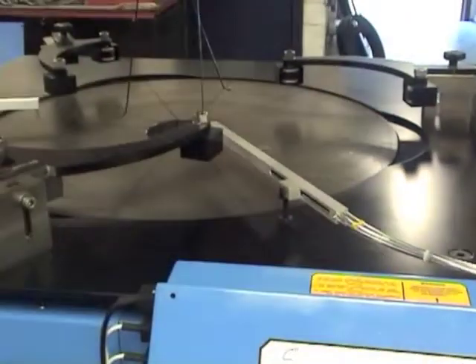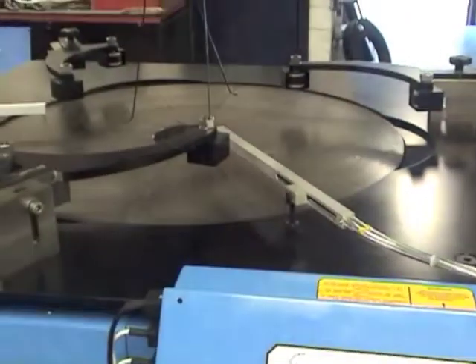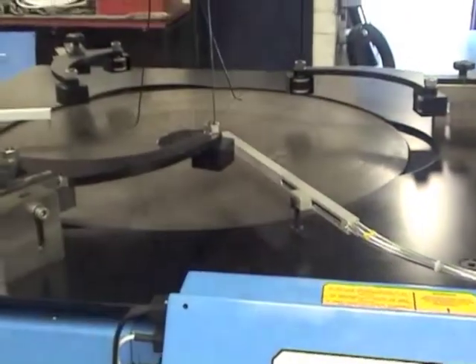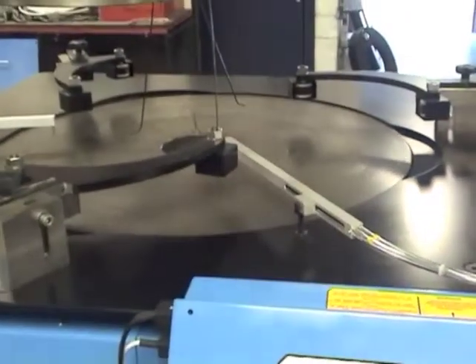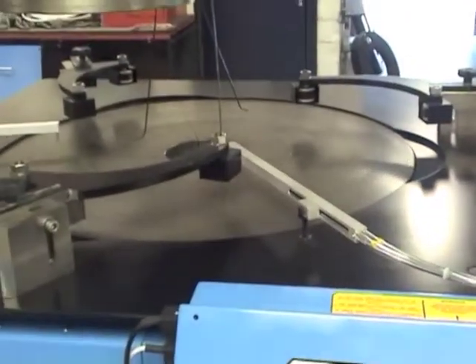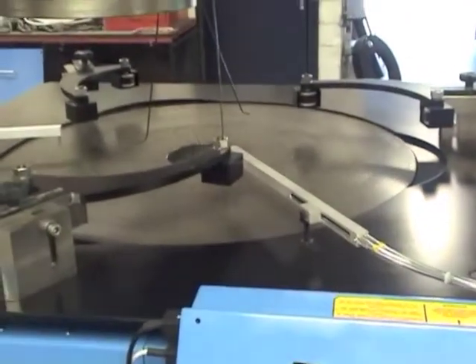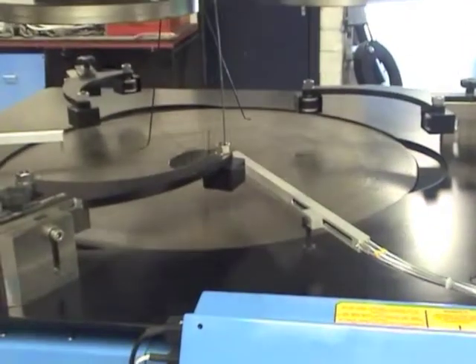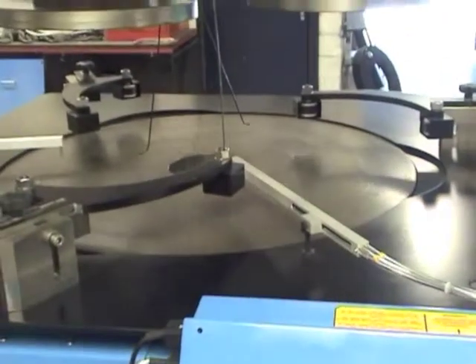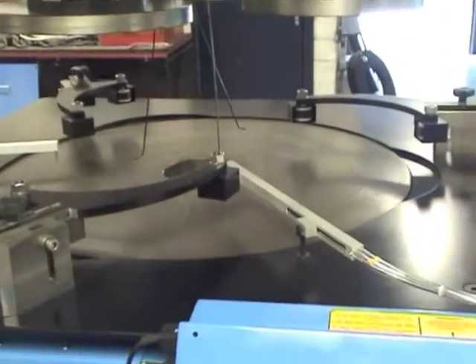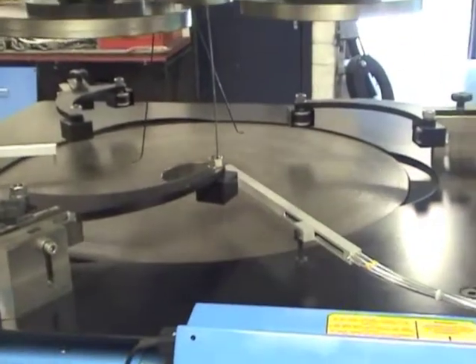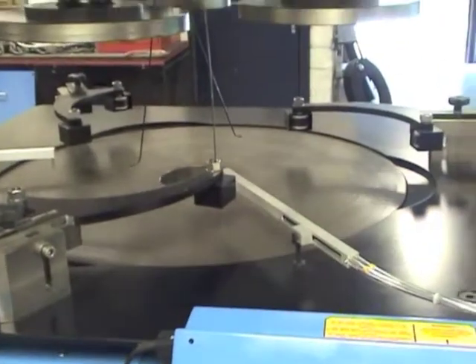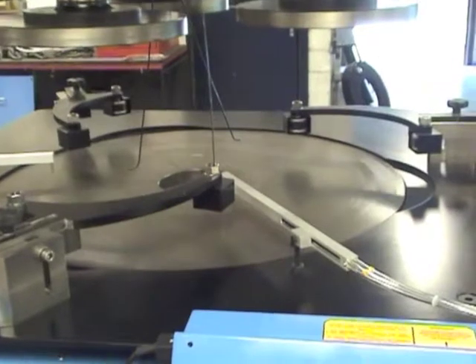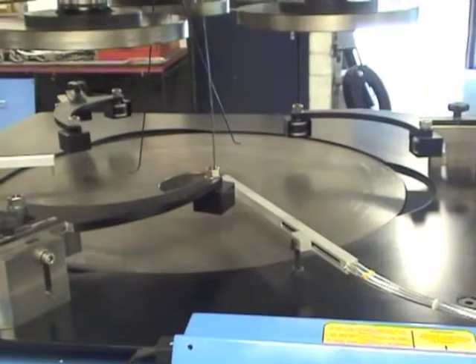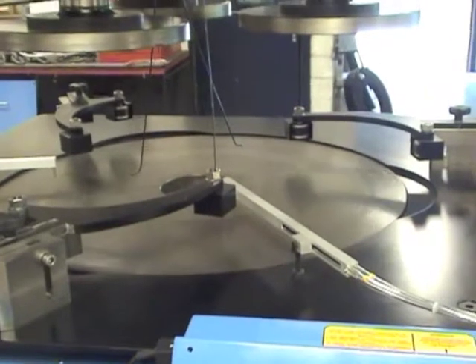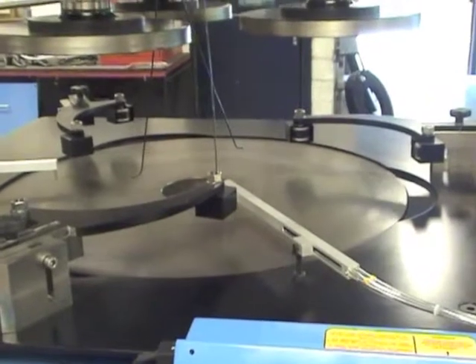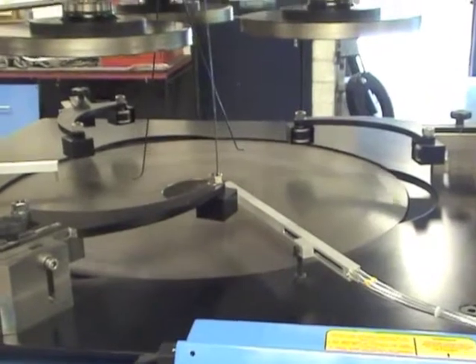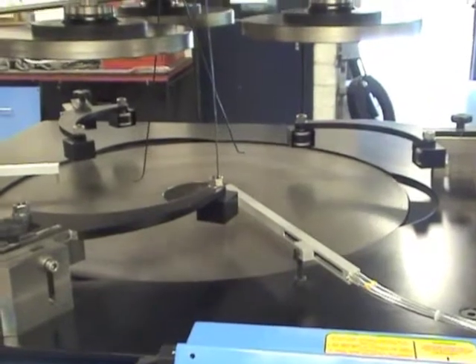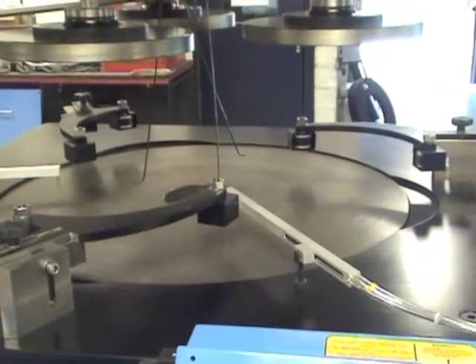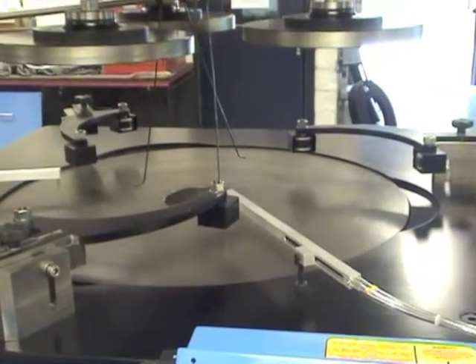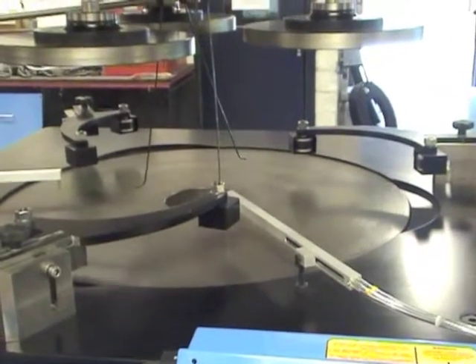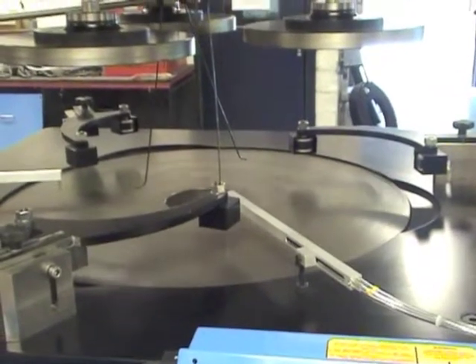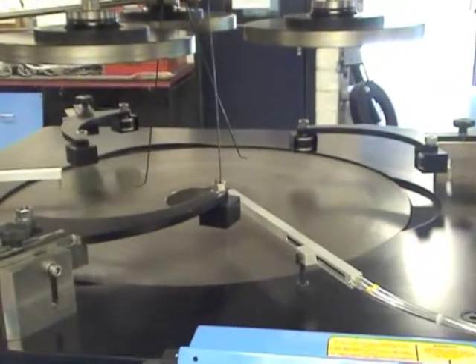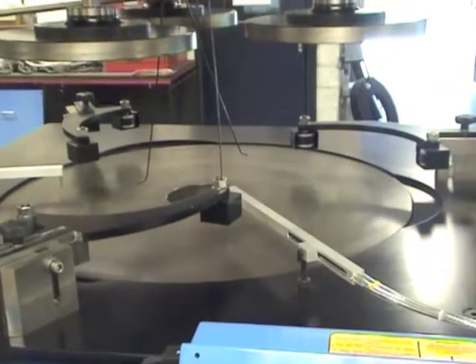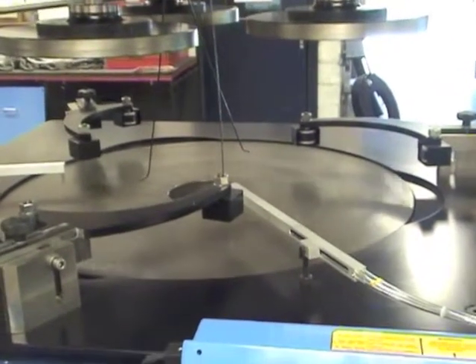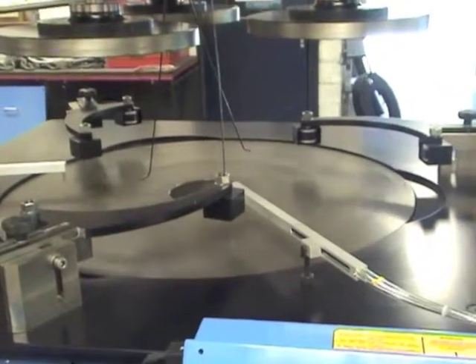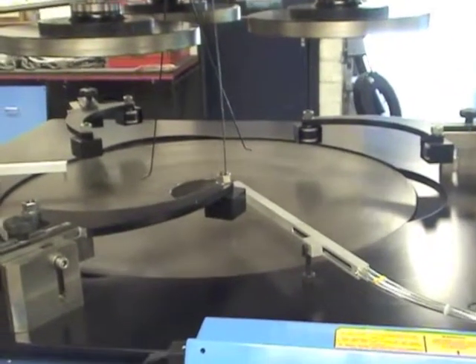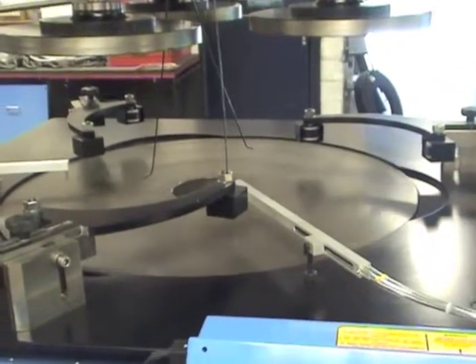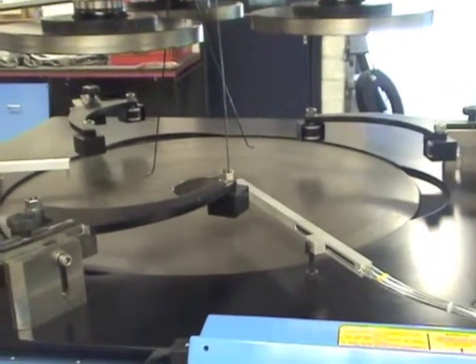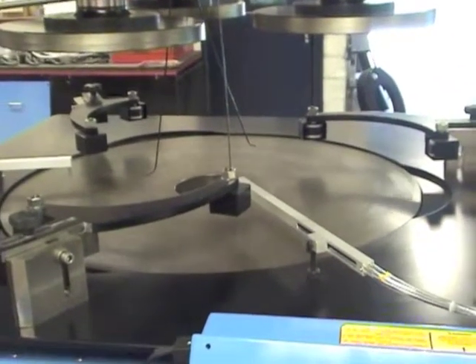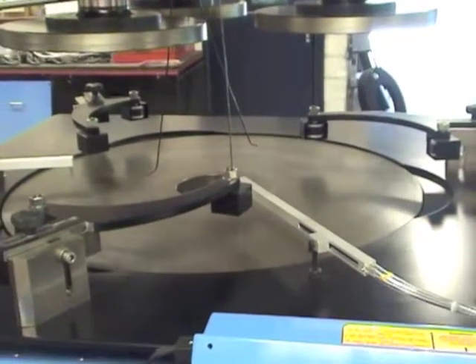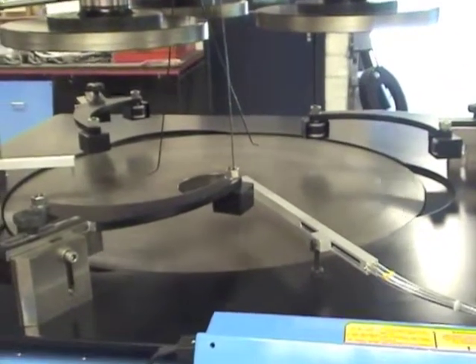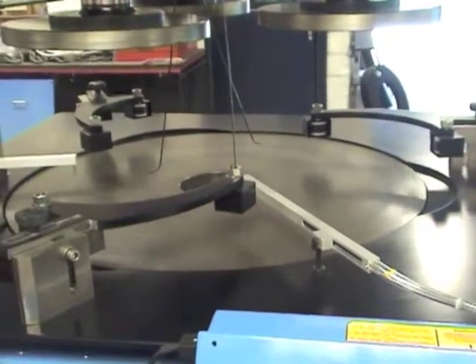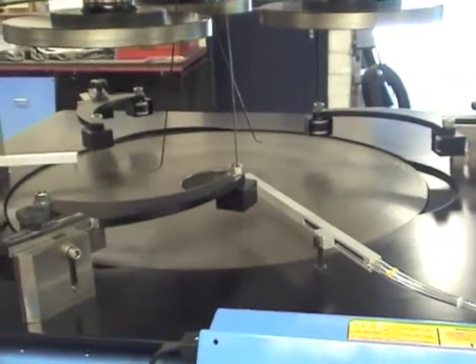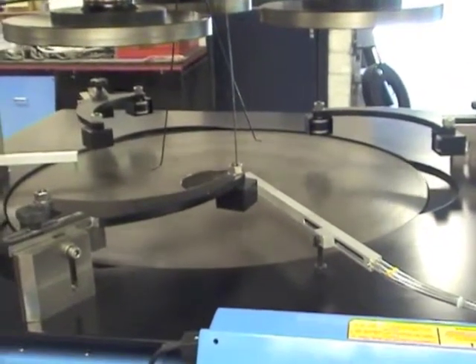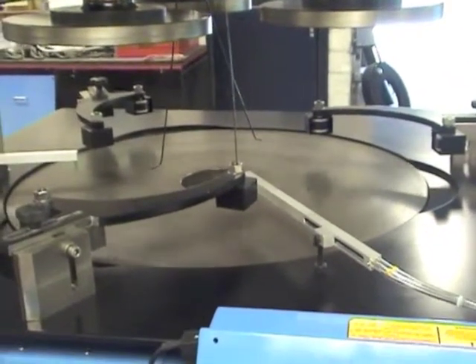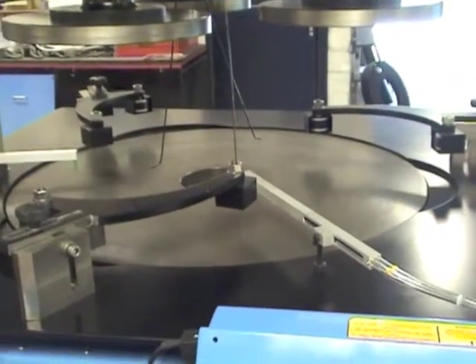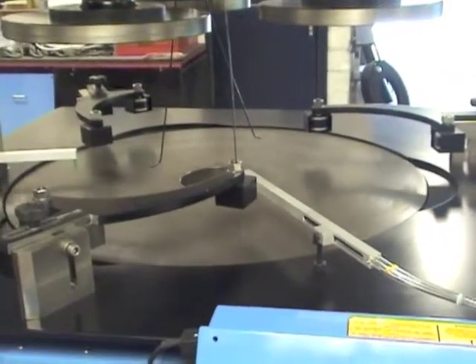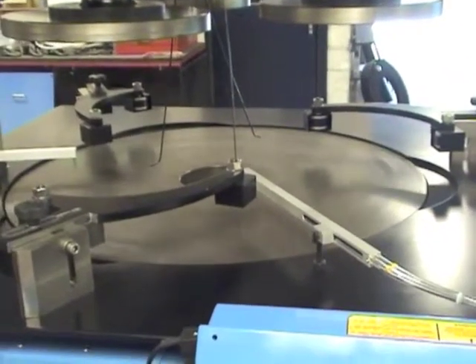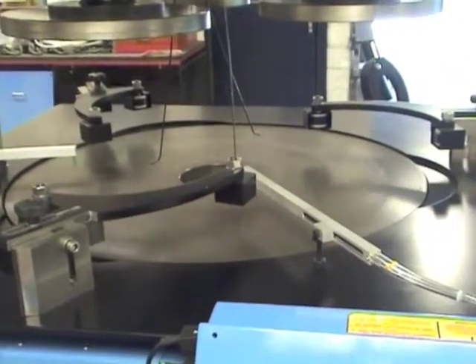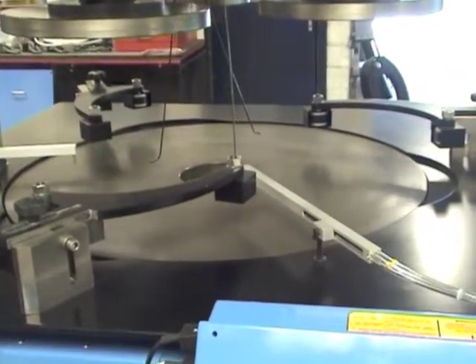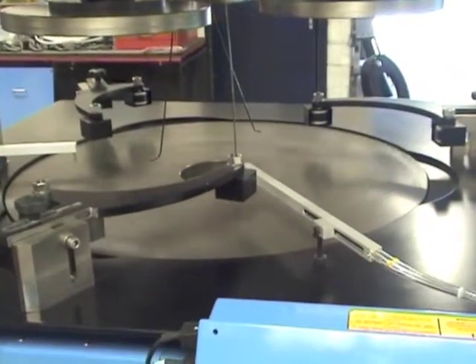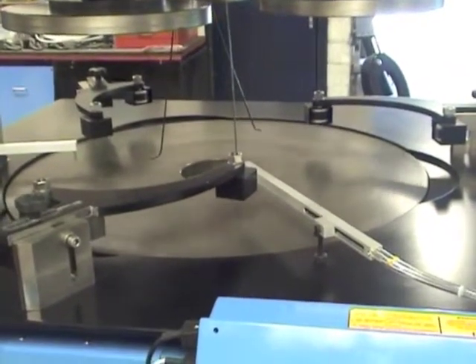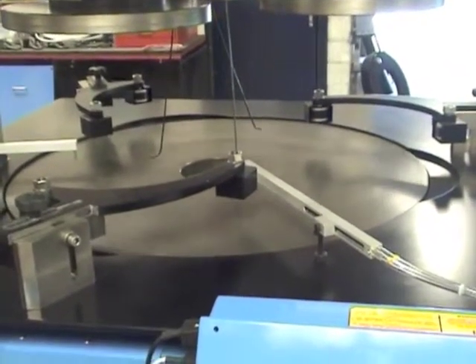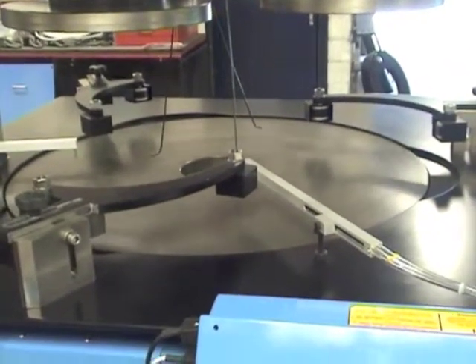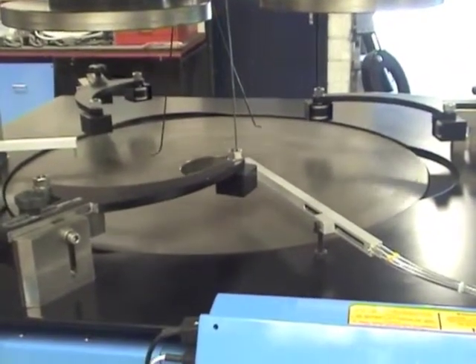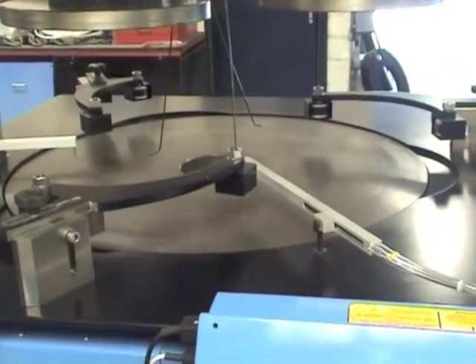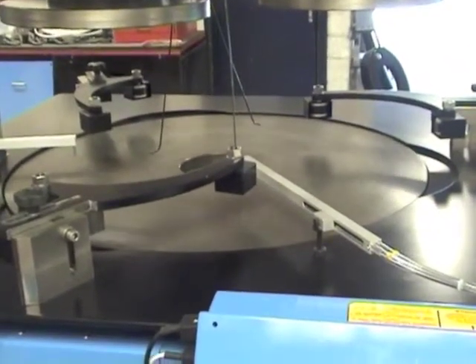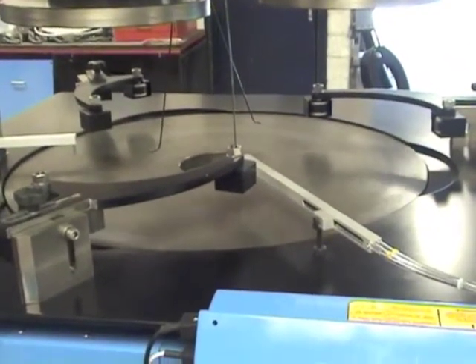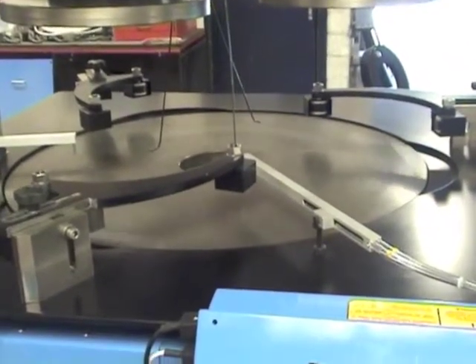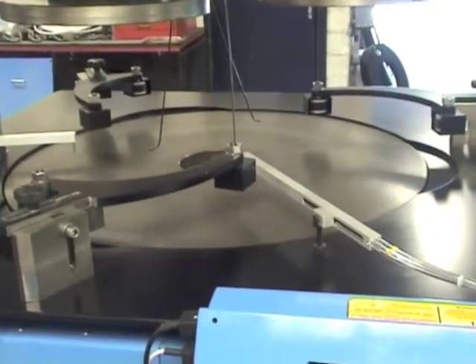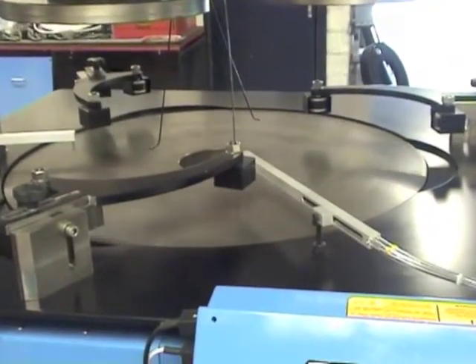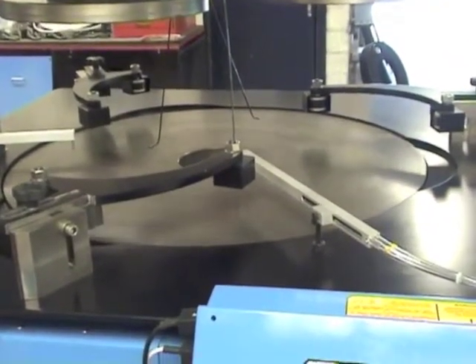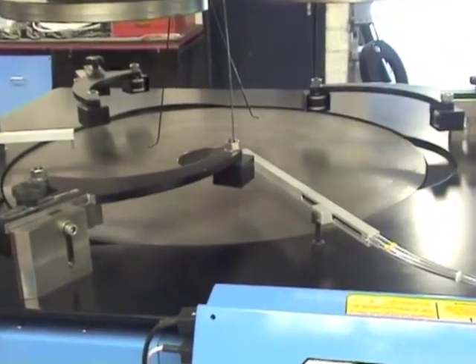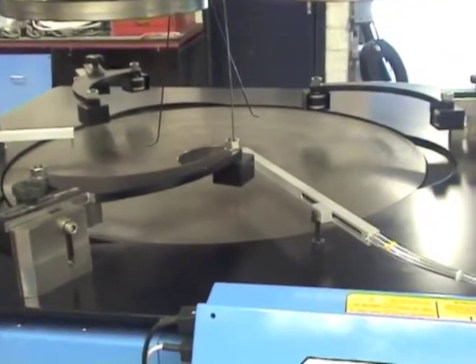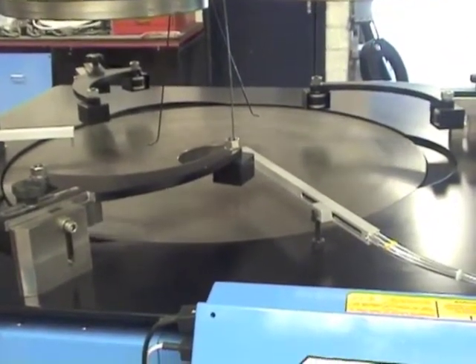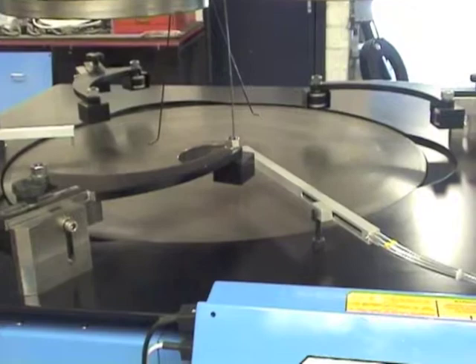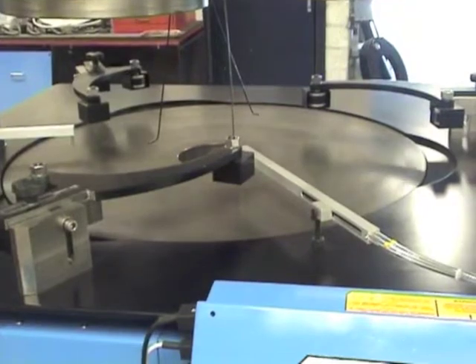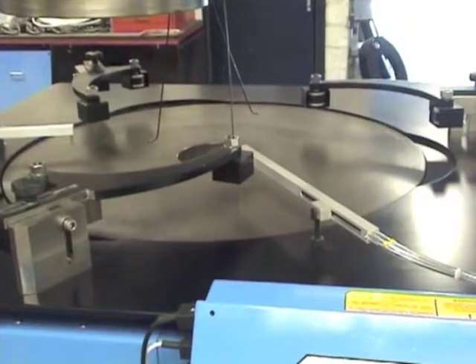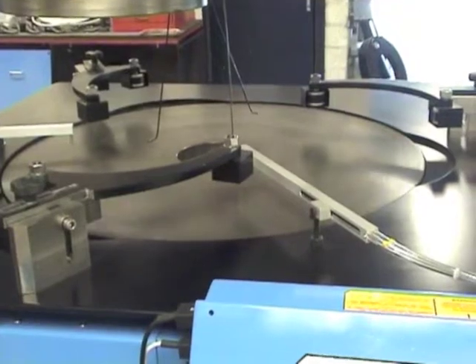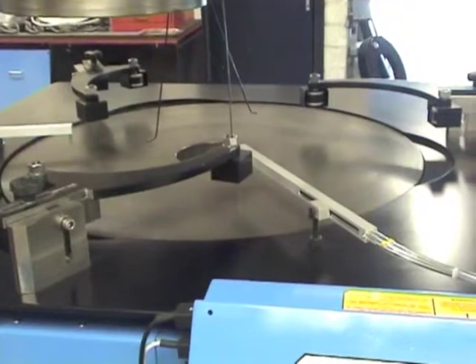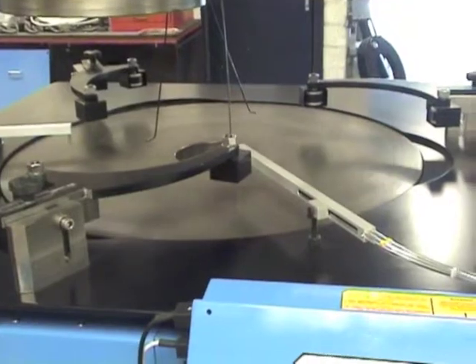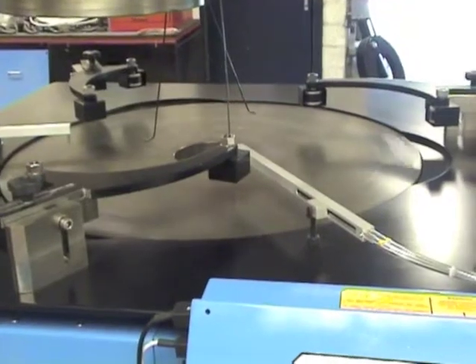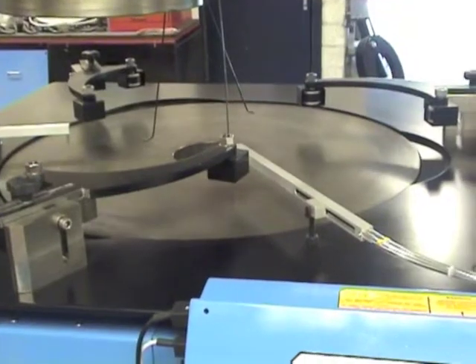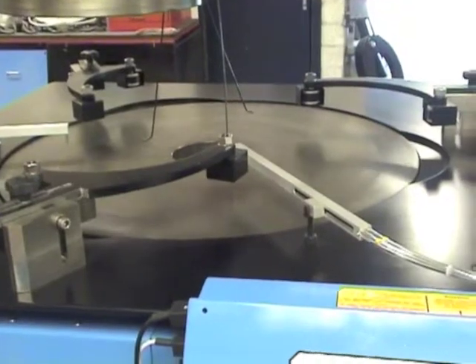This 36 inch lapping machine will run three conditioning rings, each with an internal diameter of 368mm.